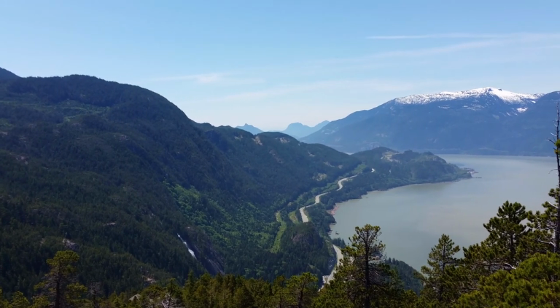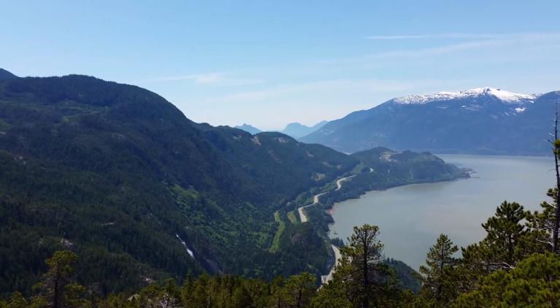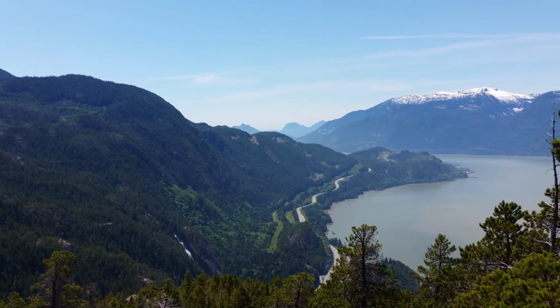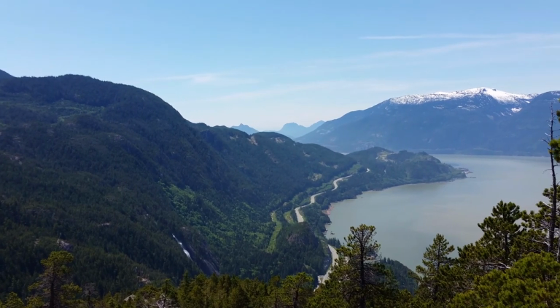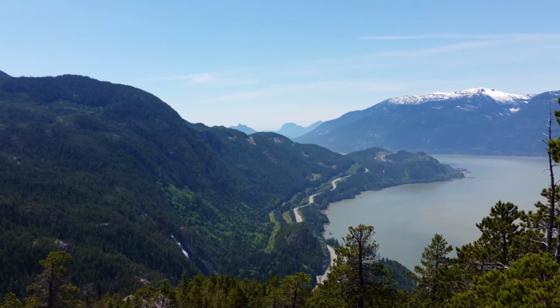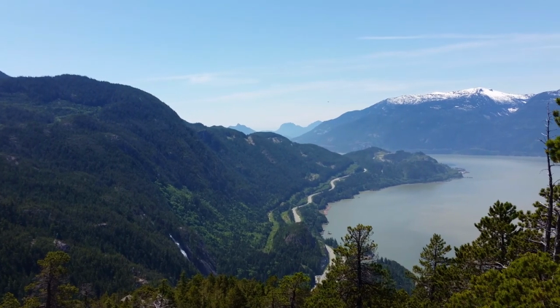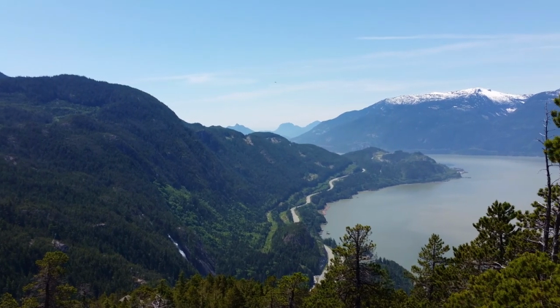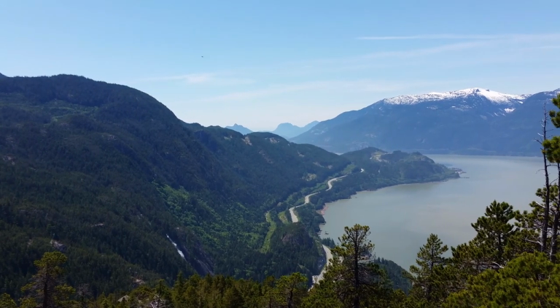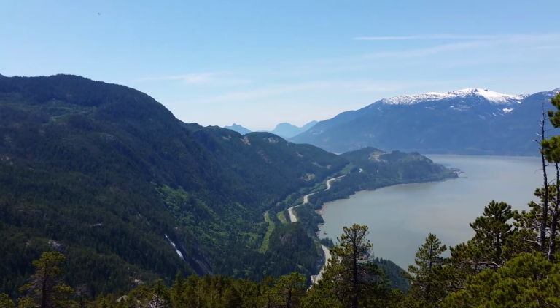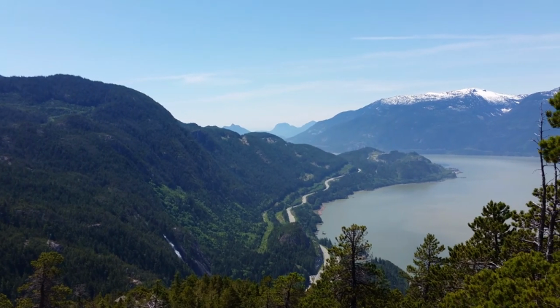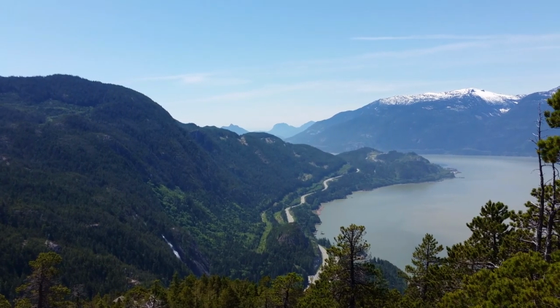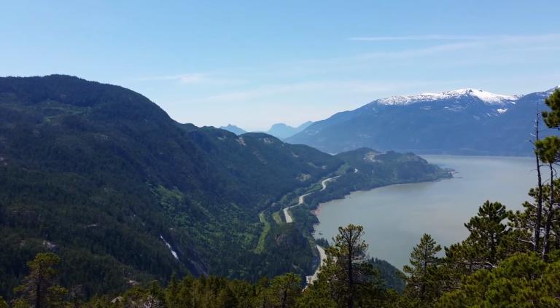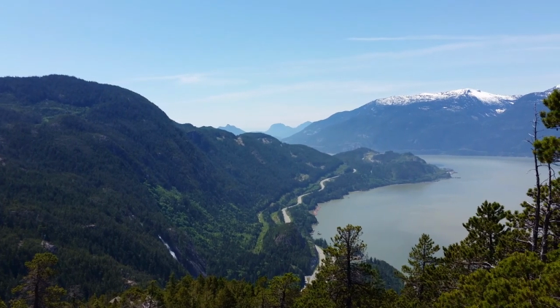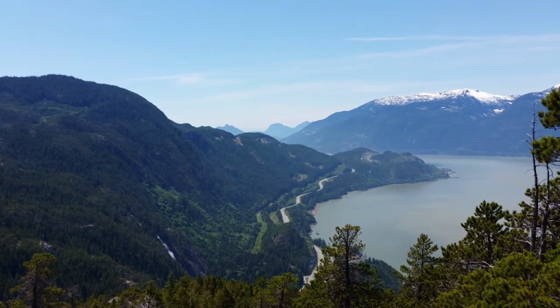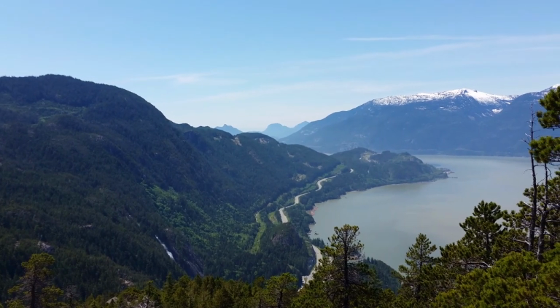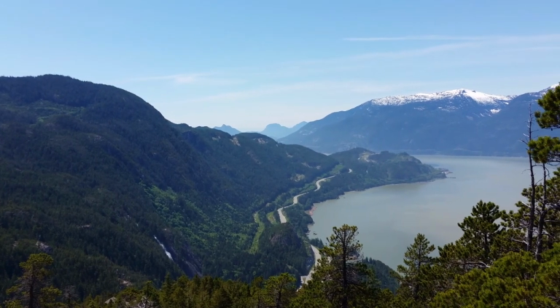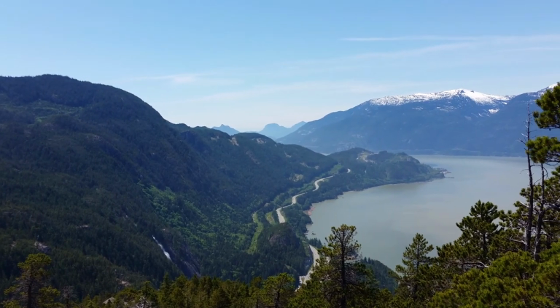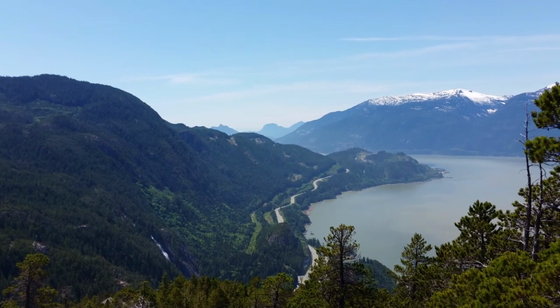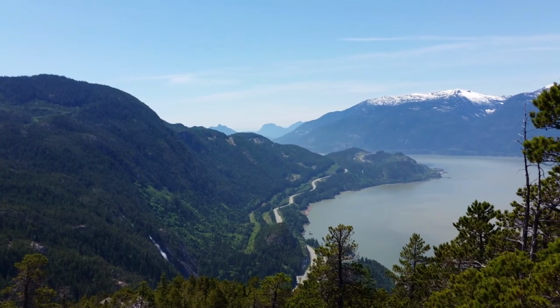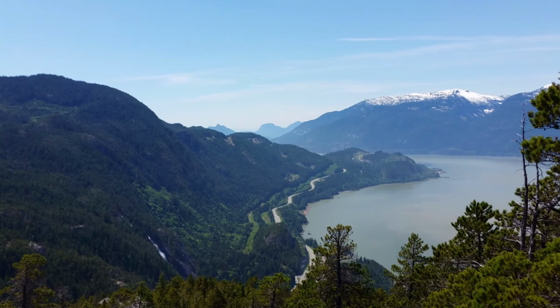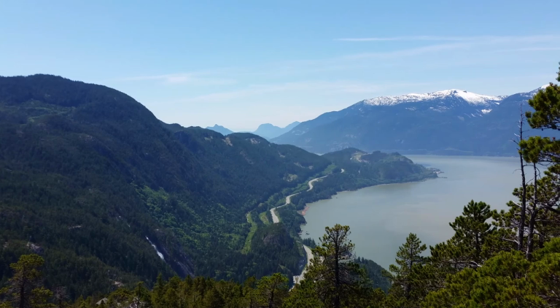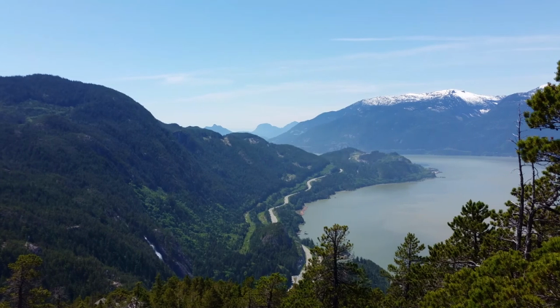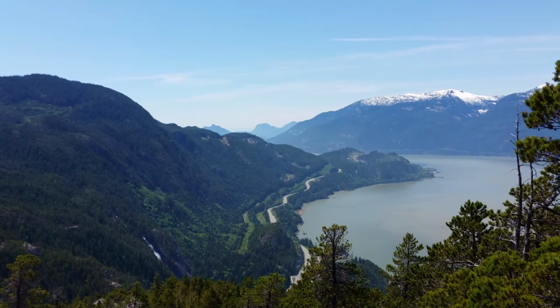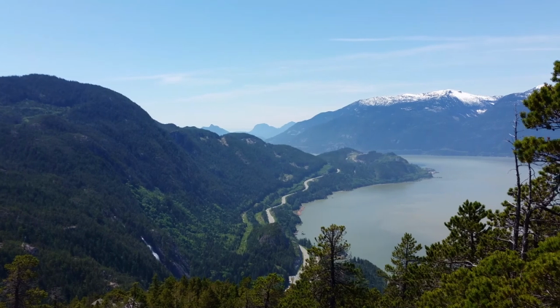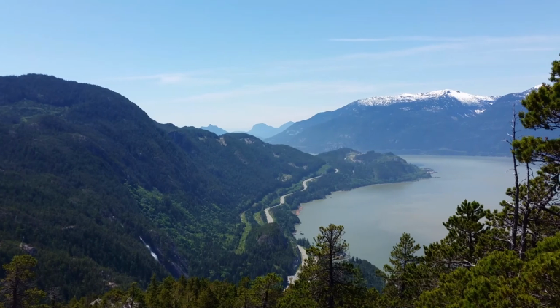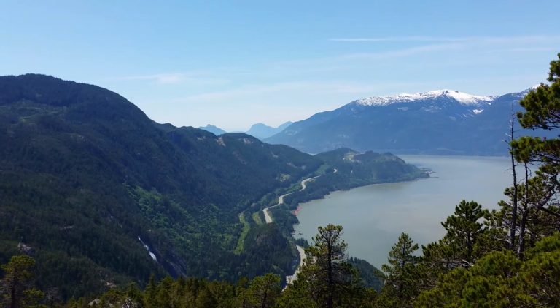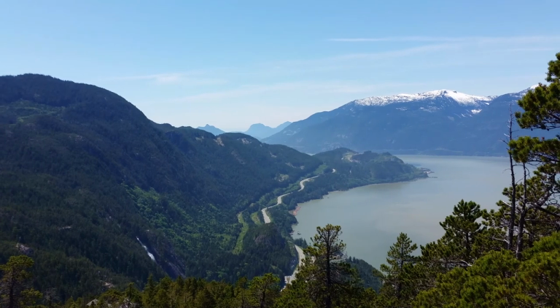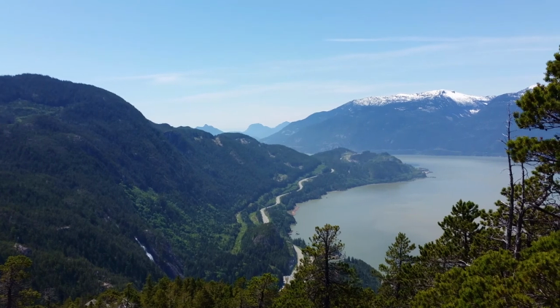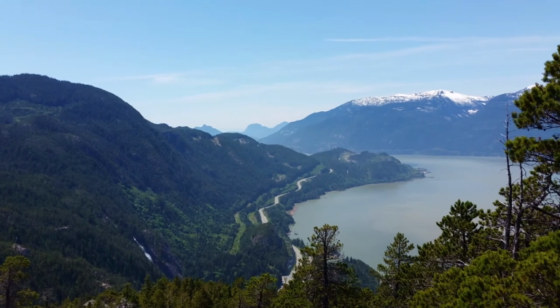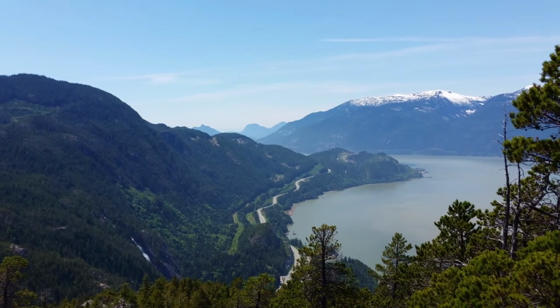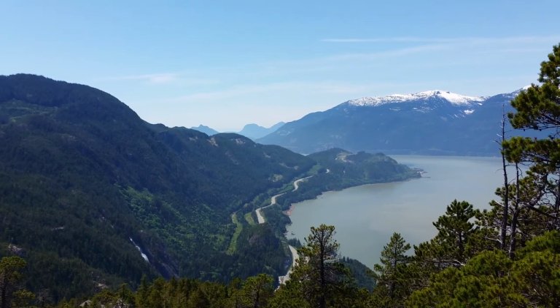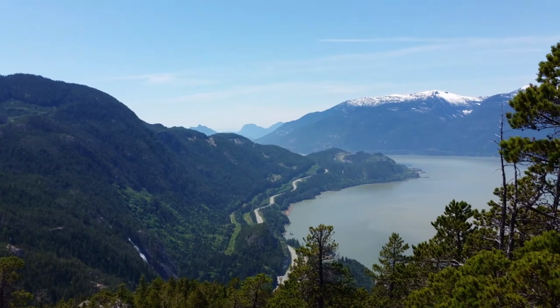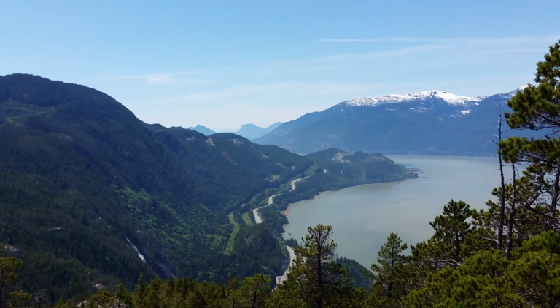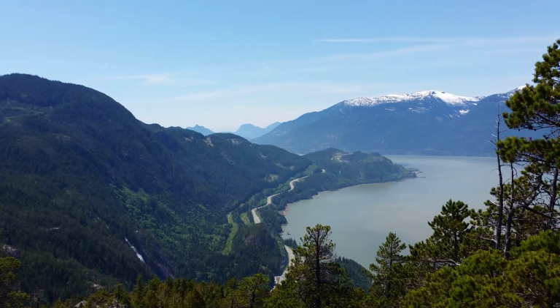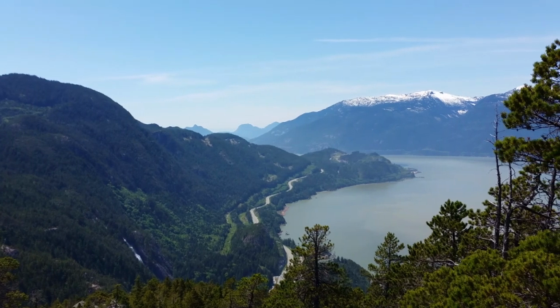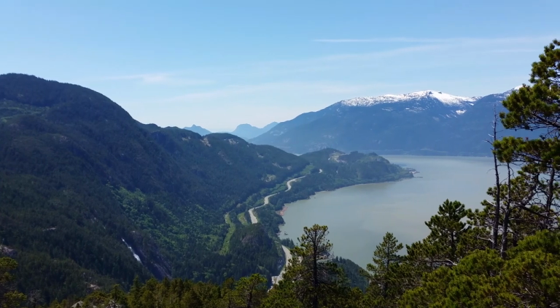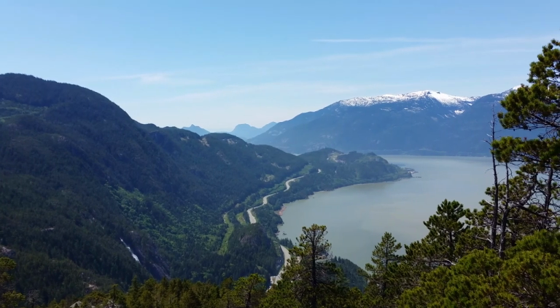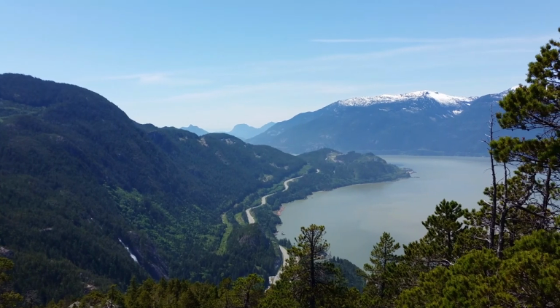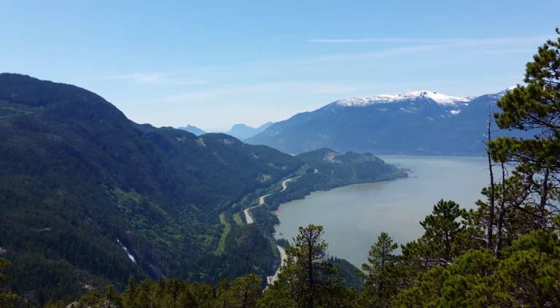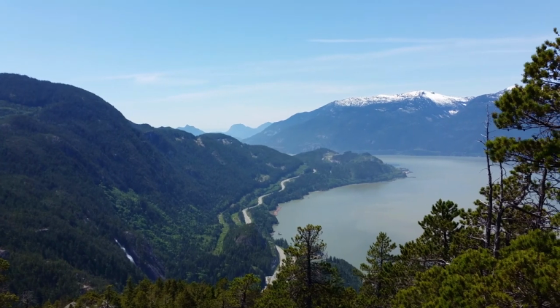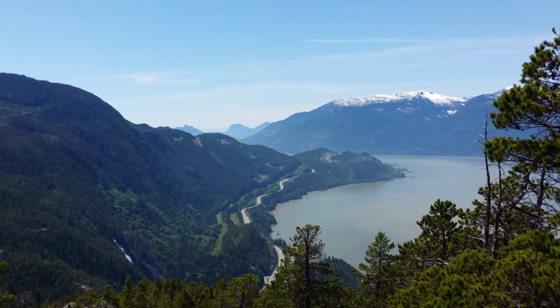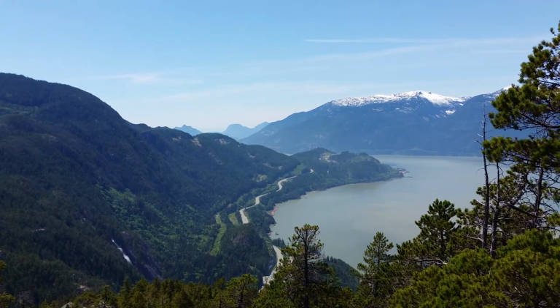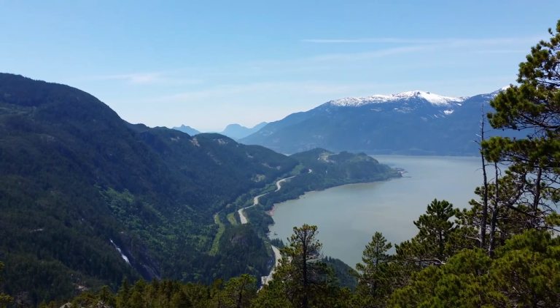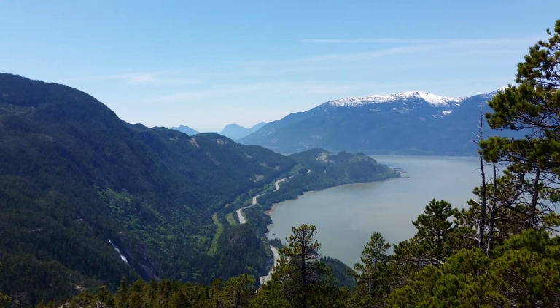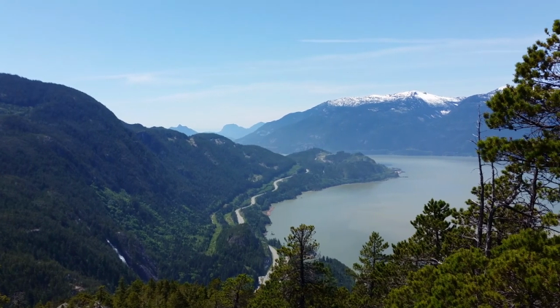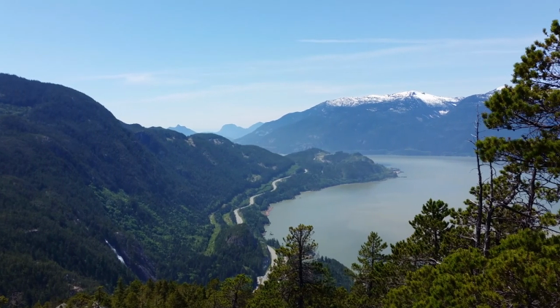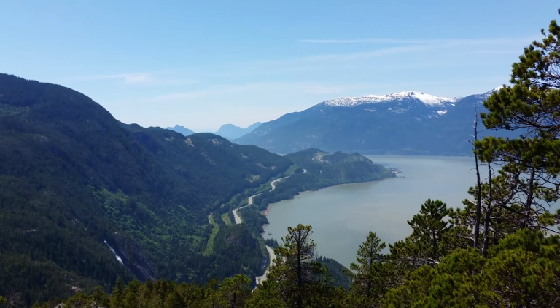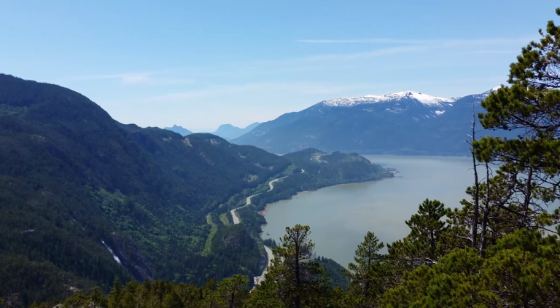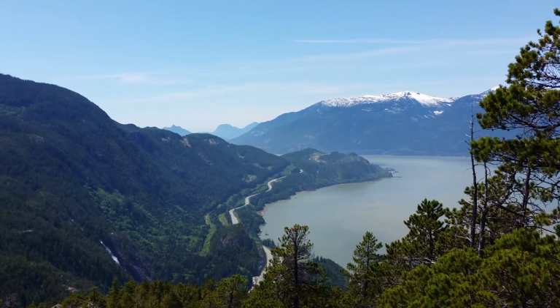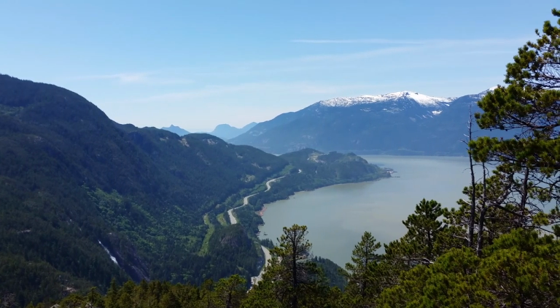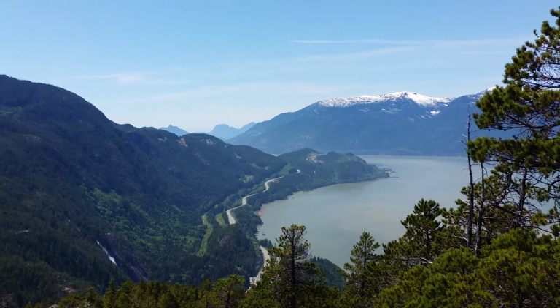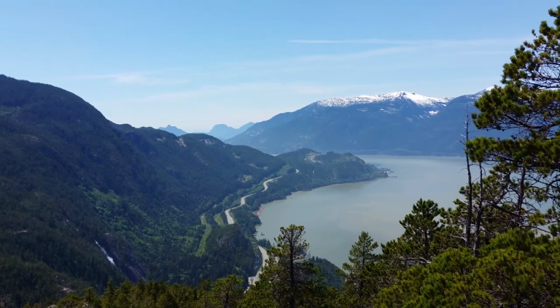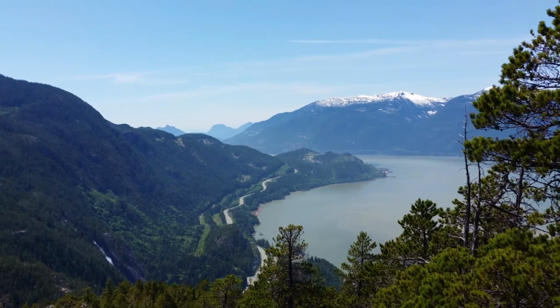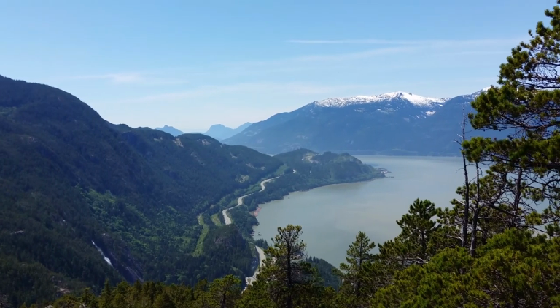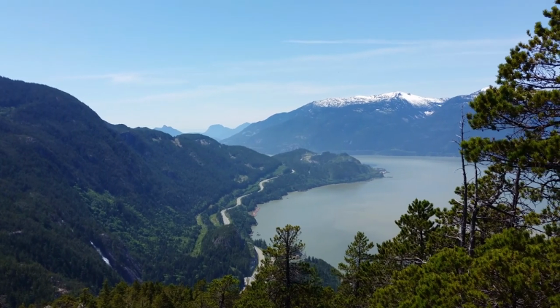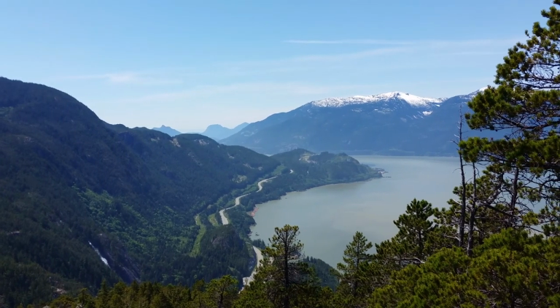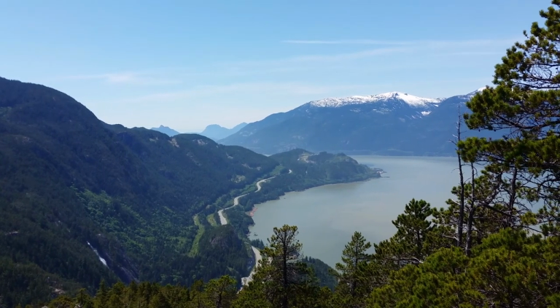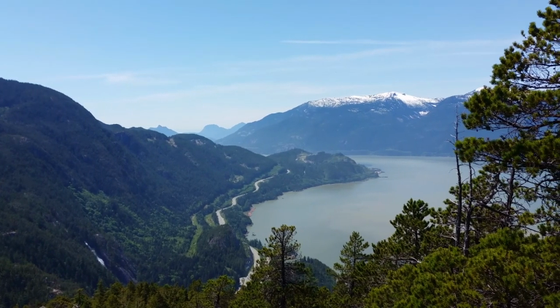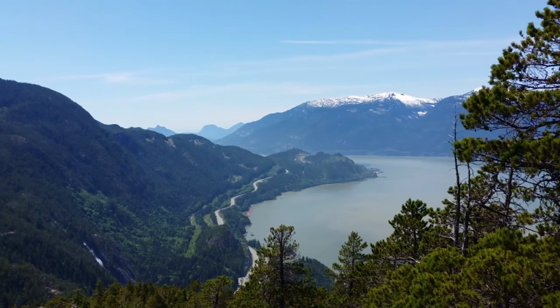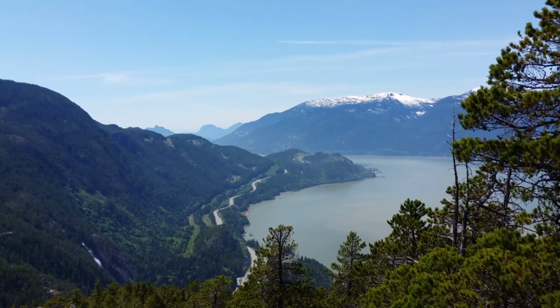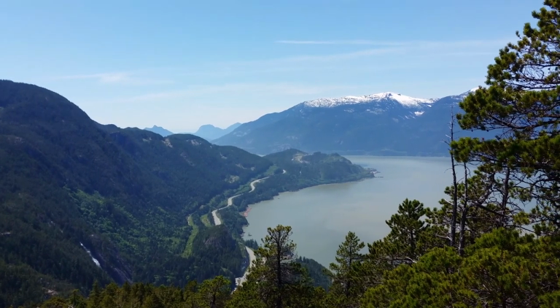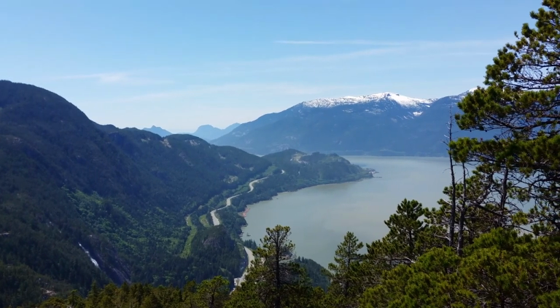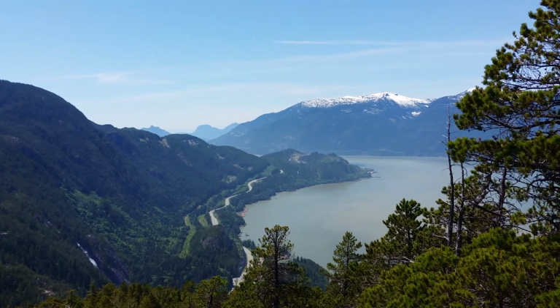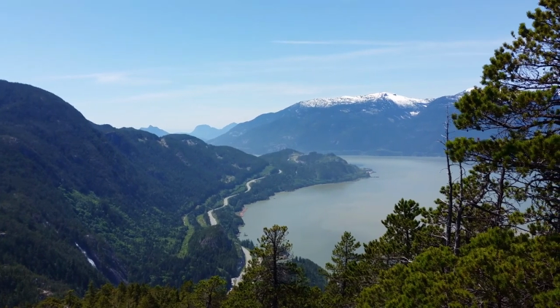I'm not going to show you the third terrace up here, where the most spectacular view is, but this is how it looks from the top of the Chief, looking out at the world.